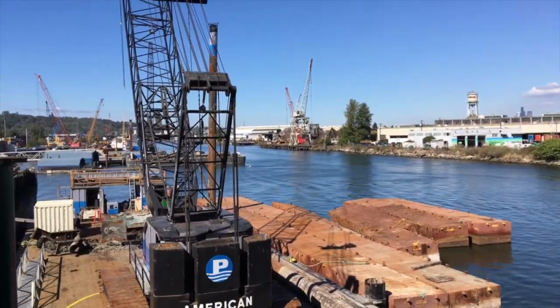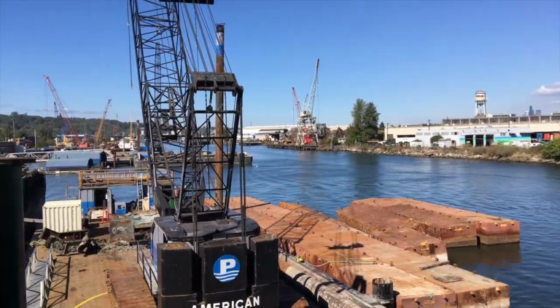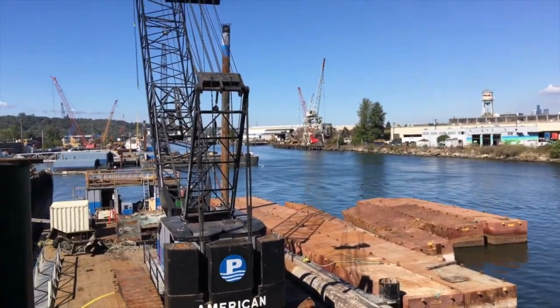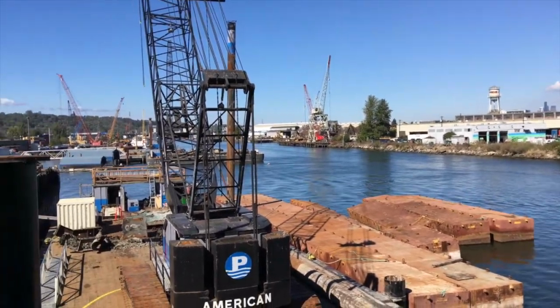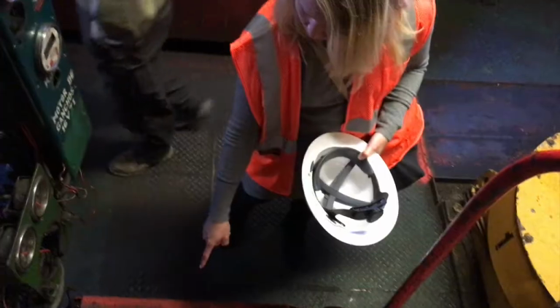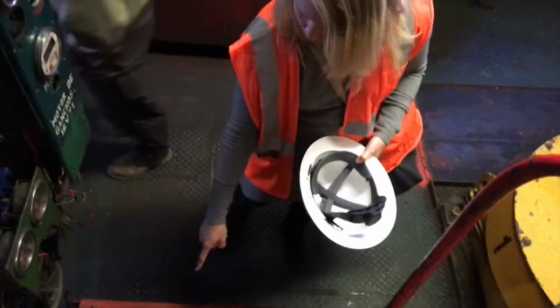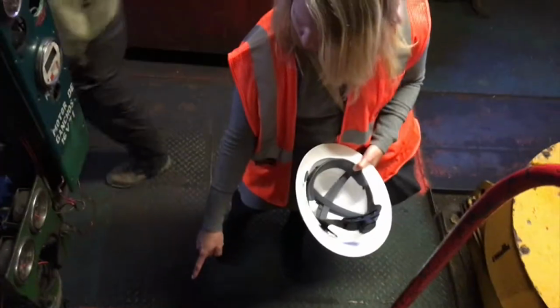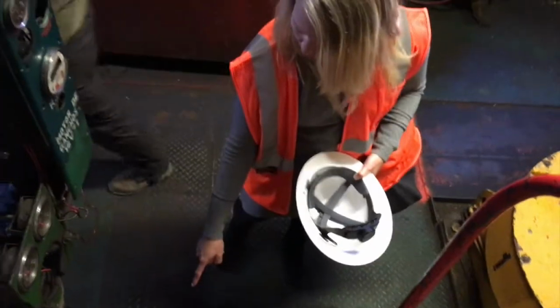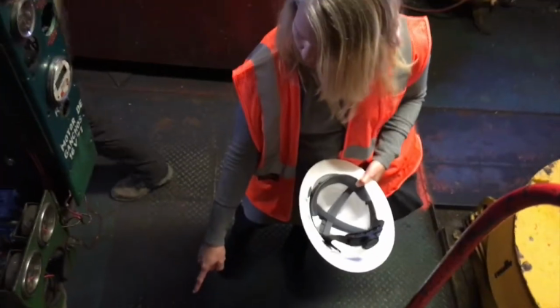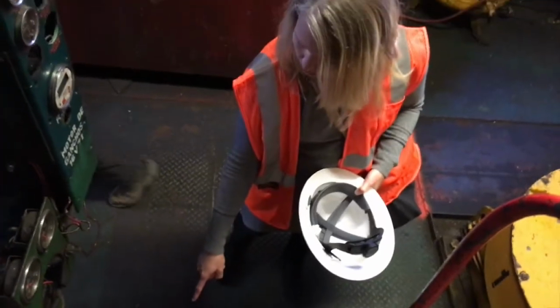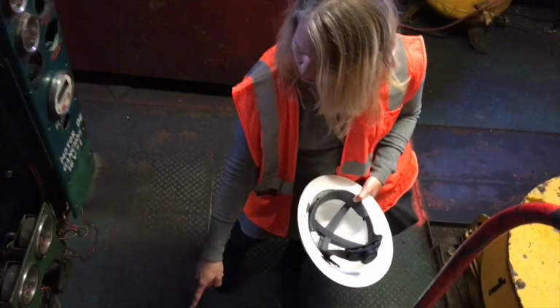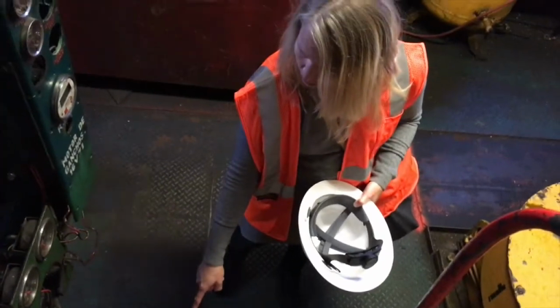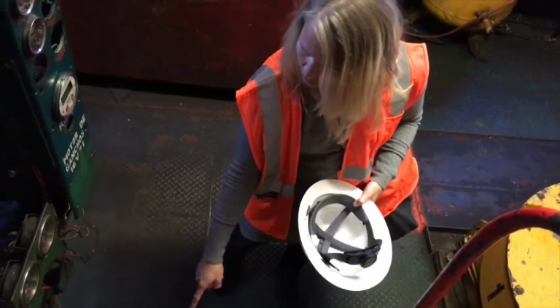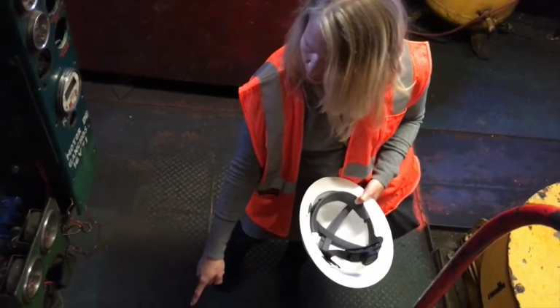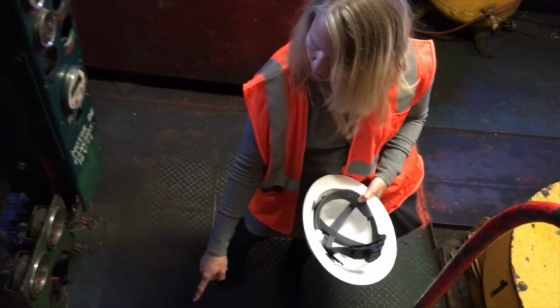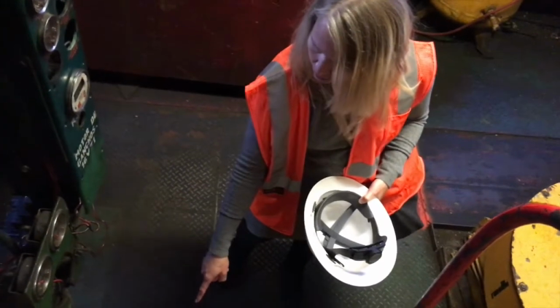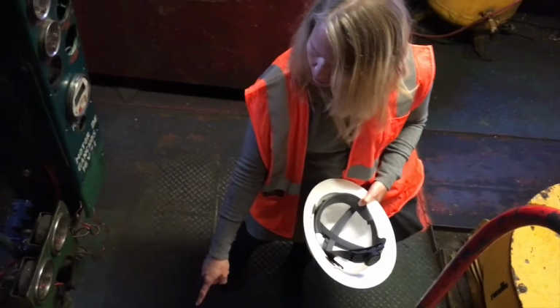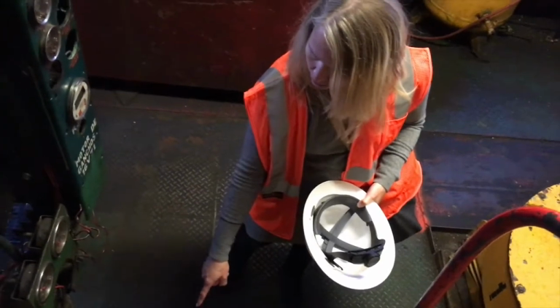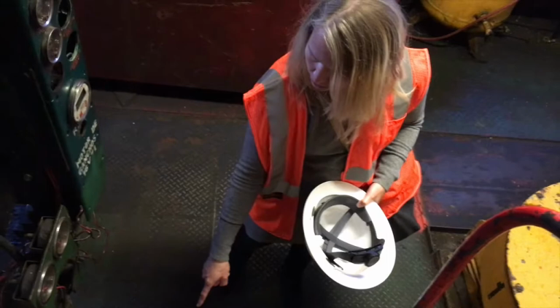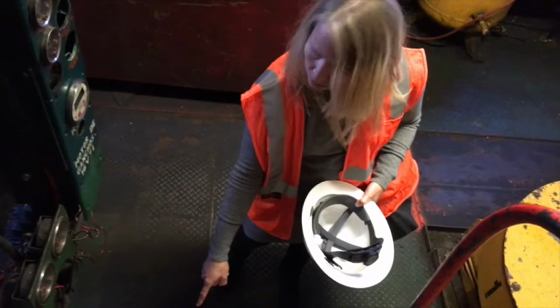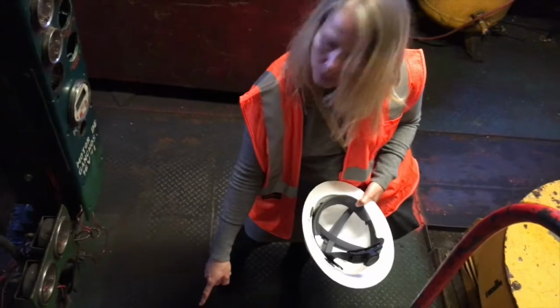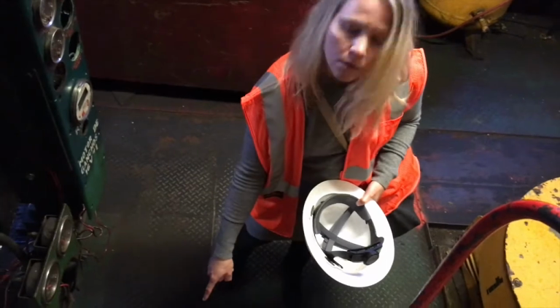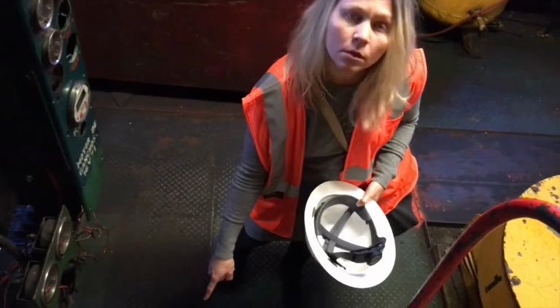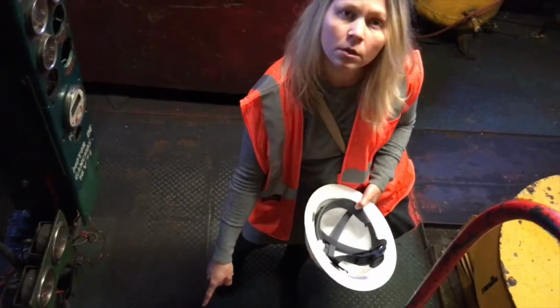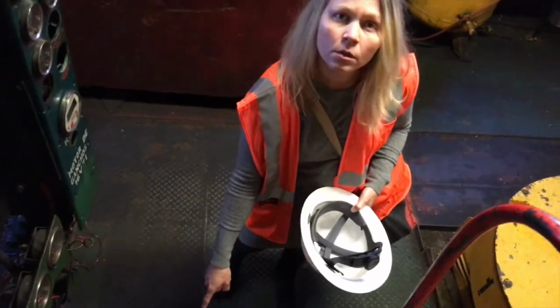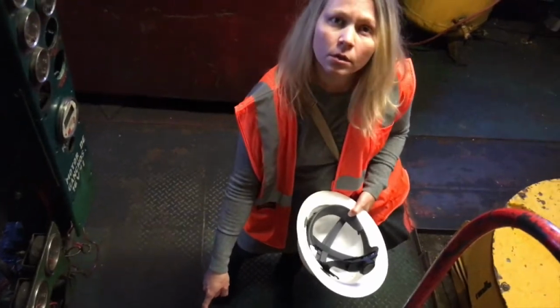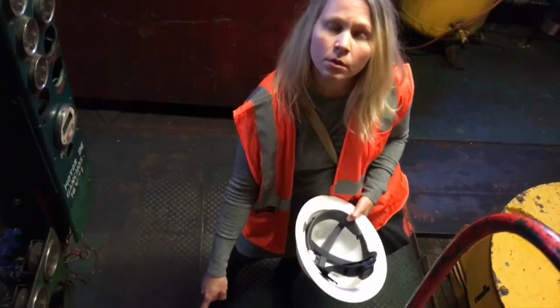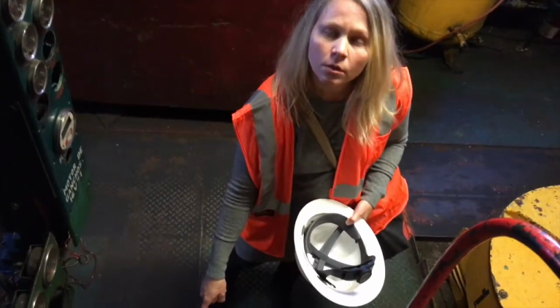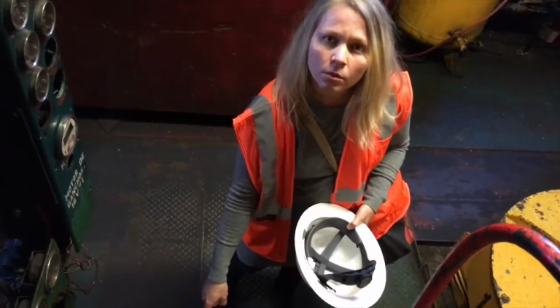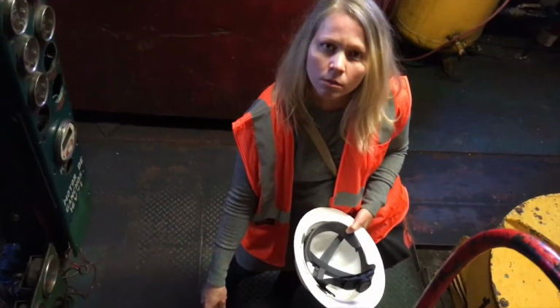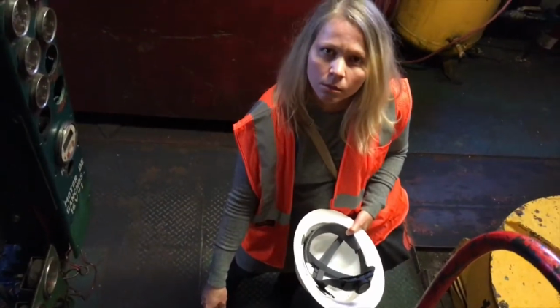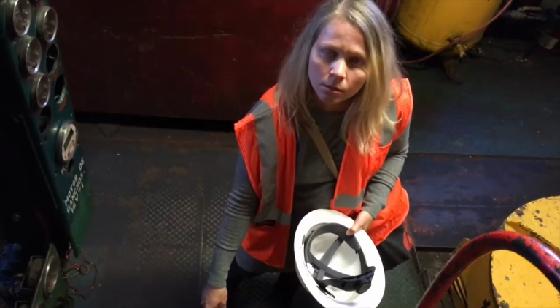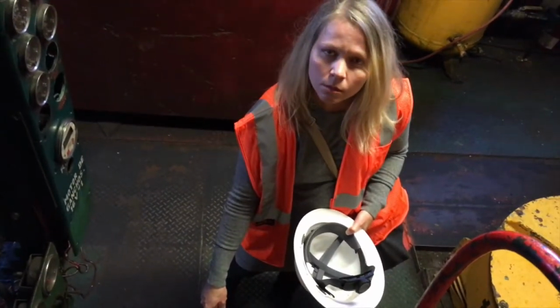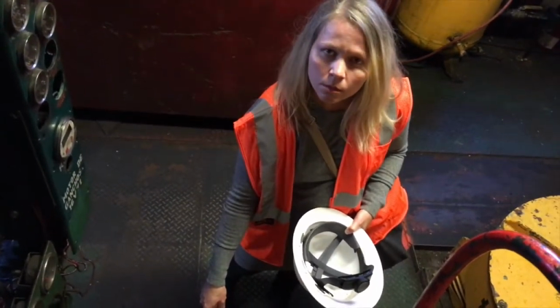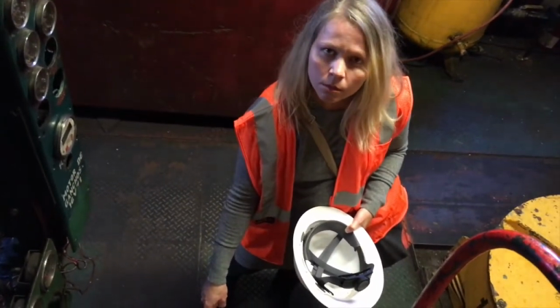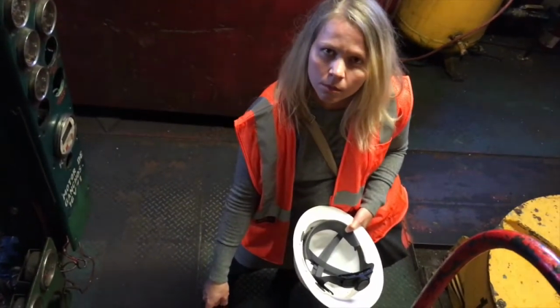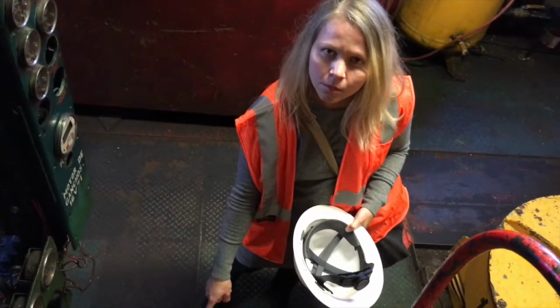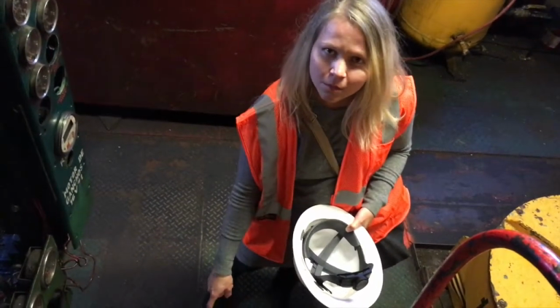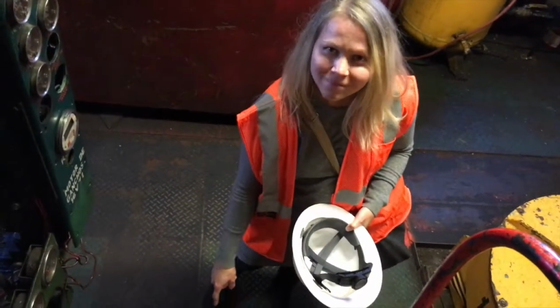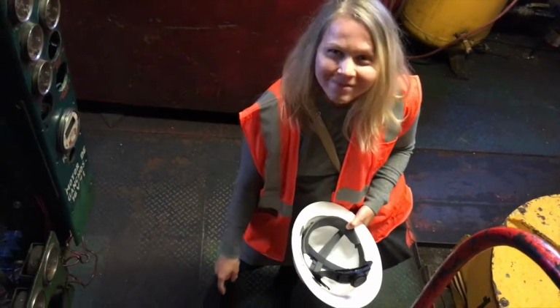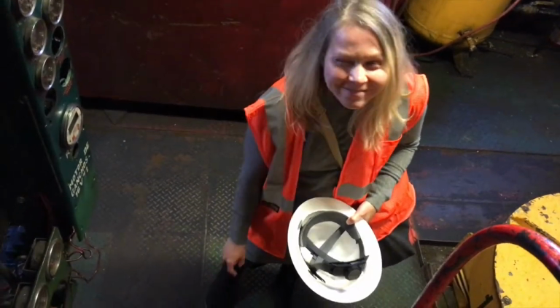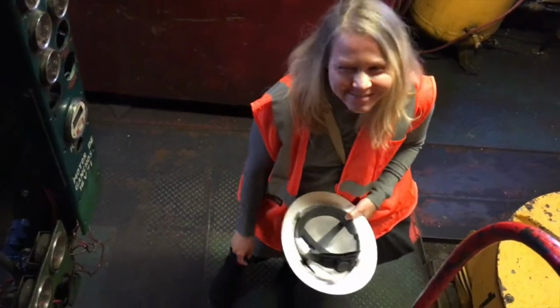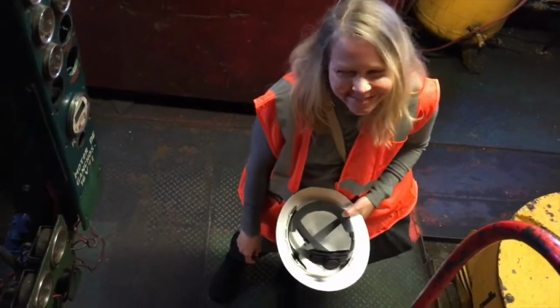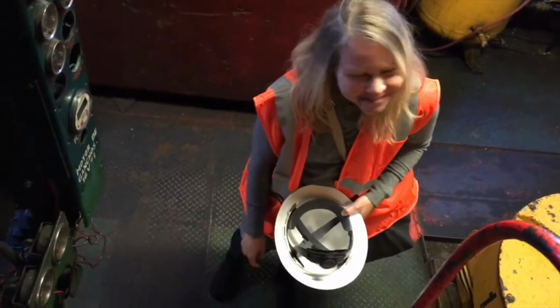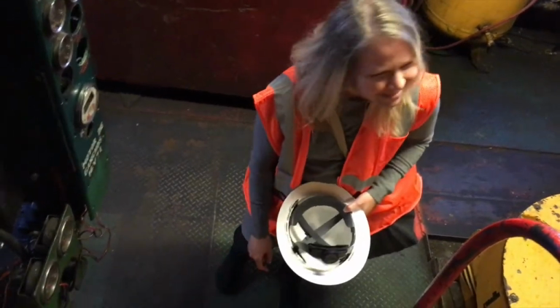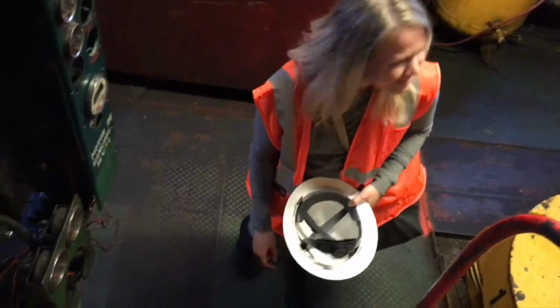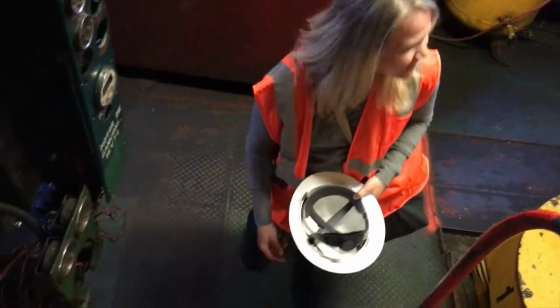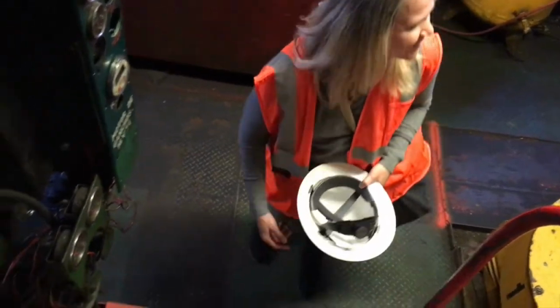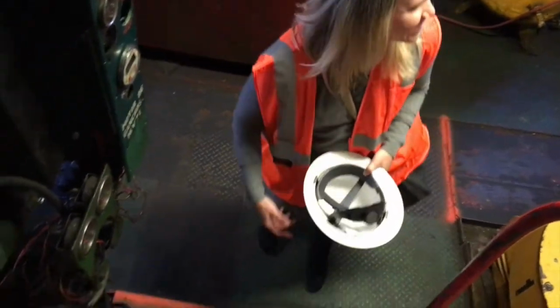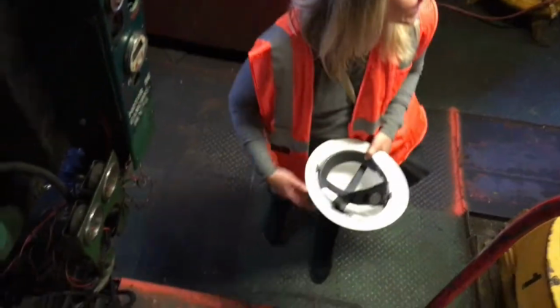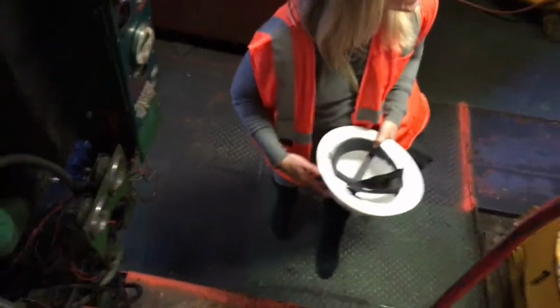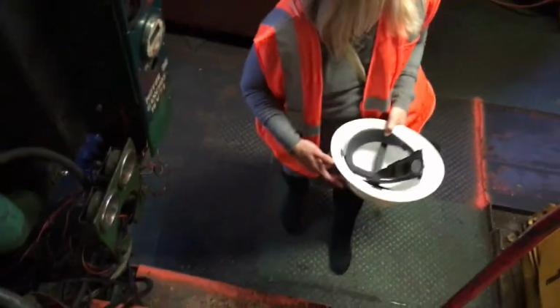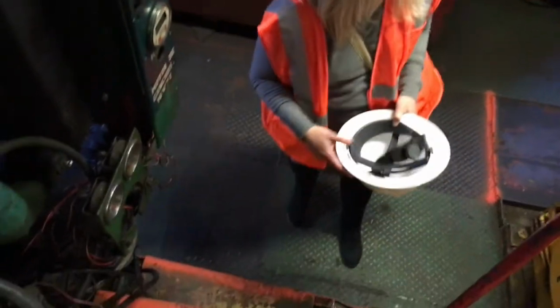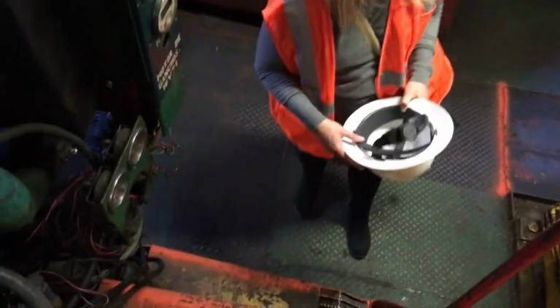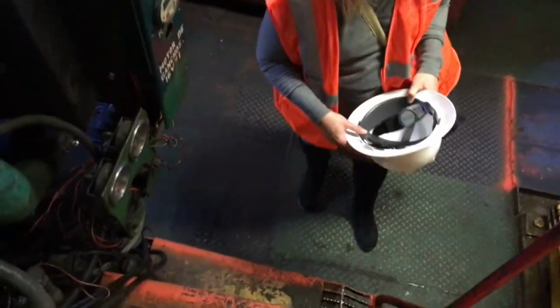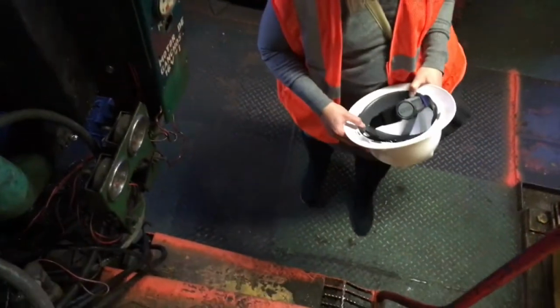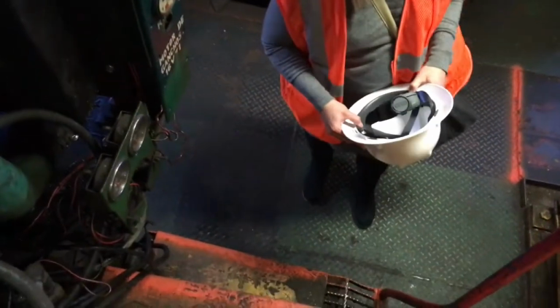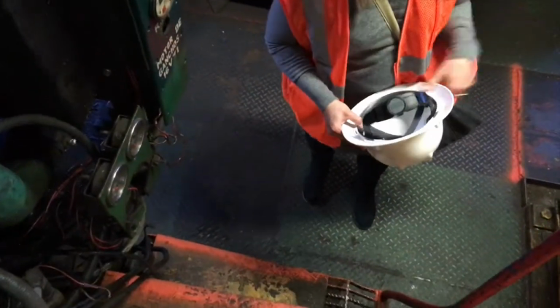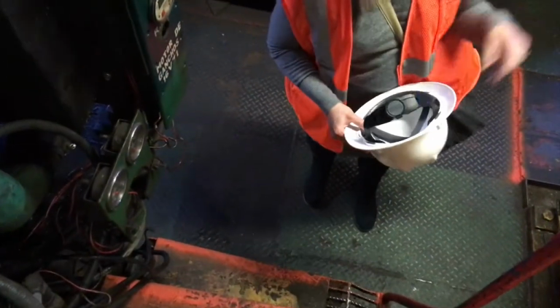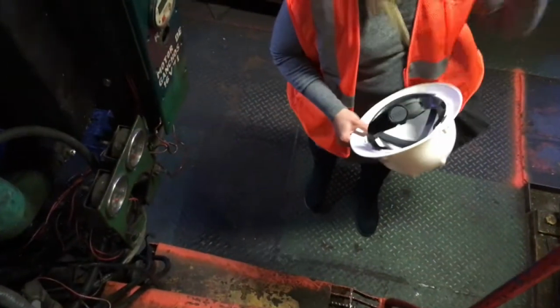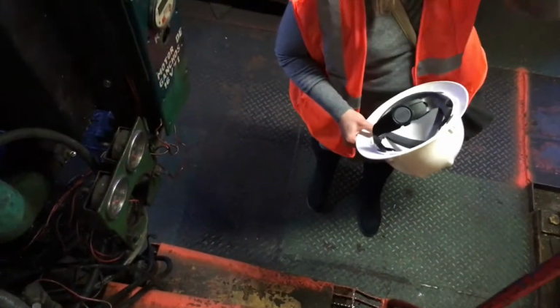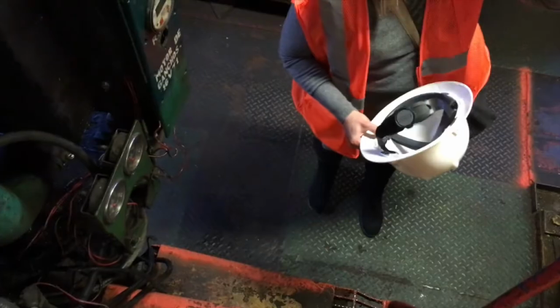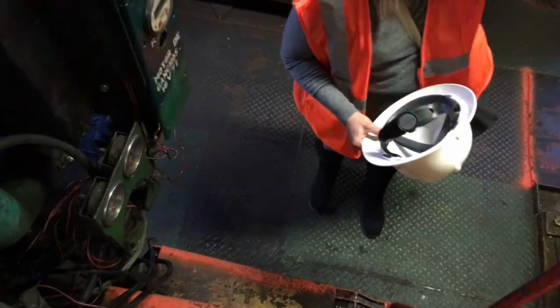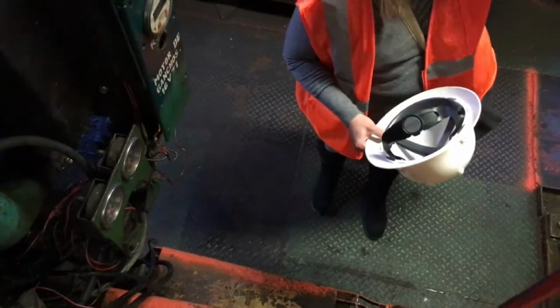One of the wires is disconnected. Meg is doing quality control here on the industrial crane and discovered a disconnected wire.